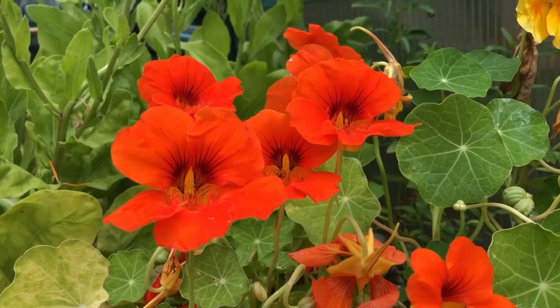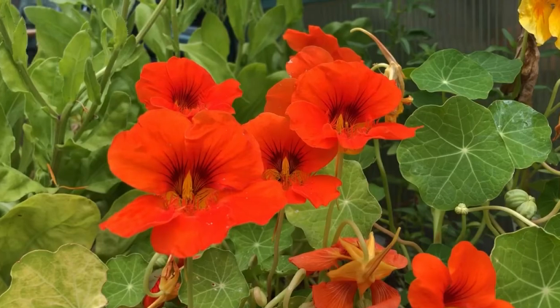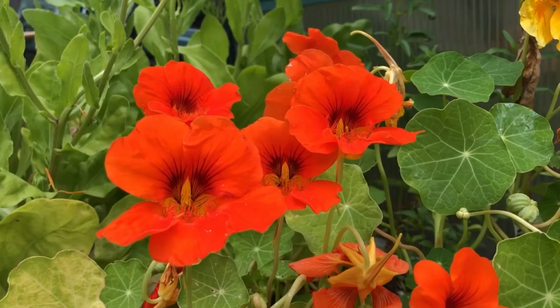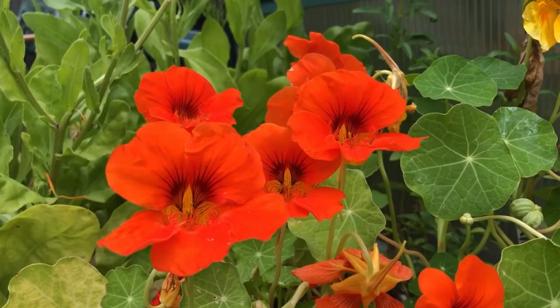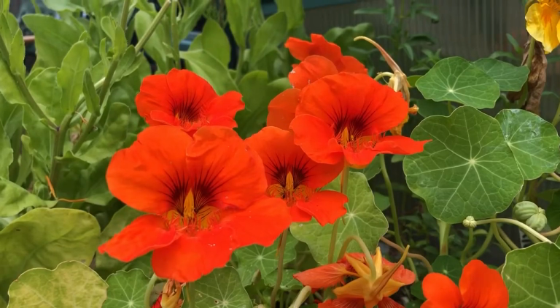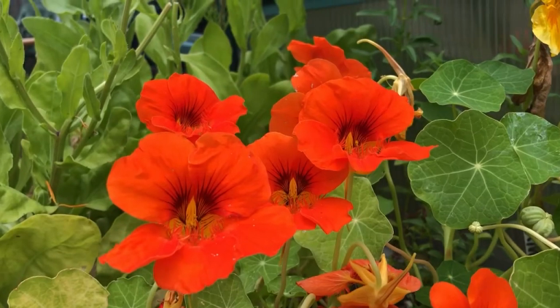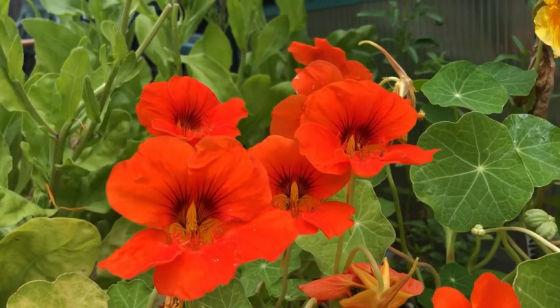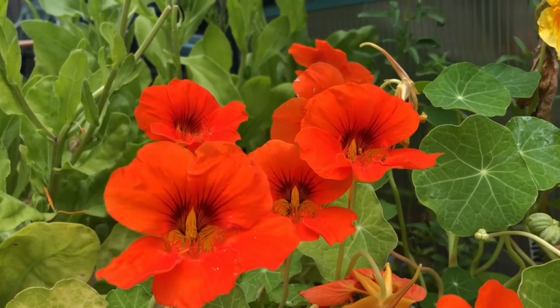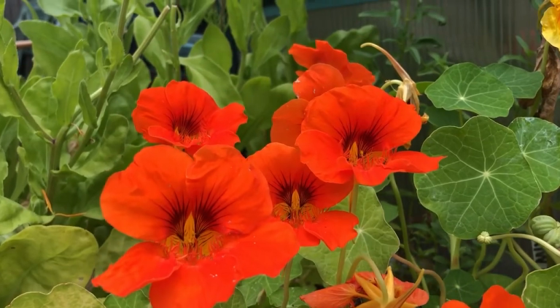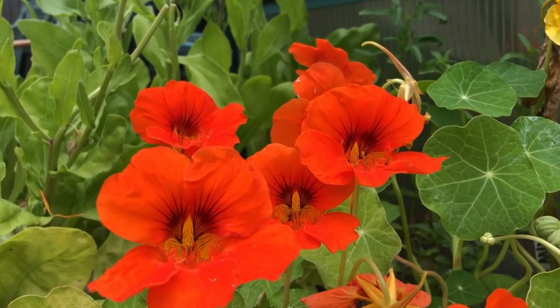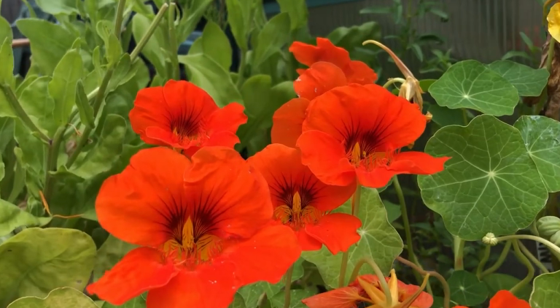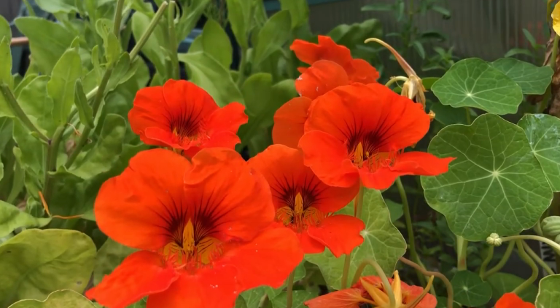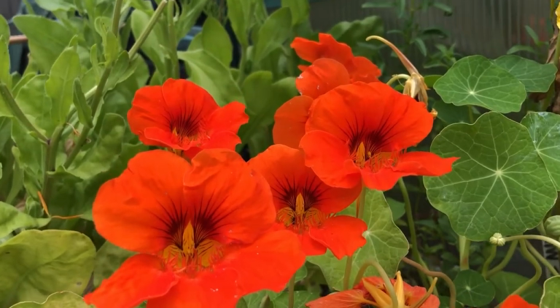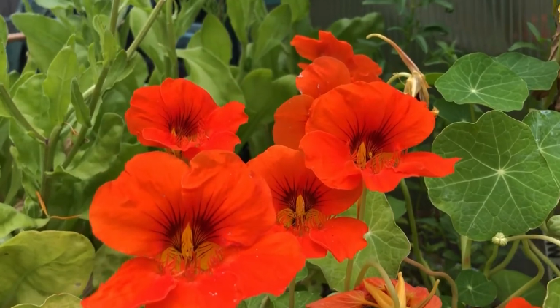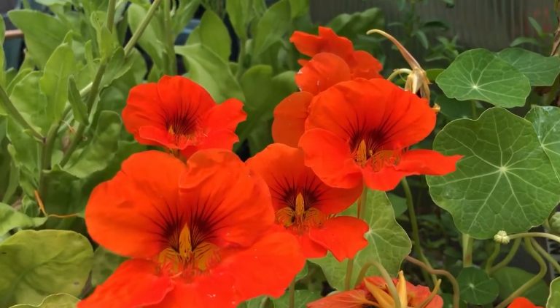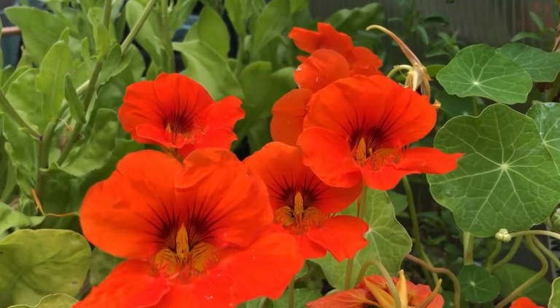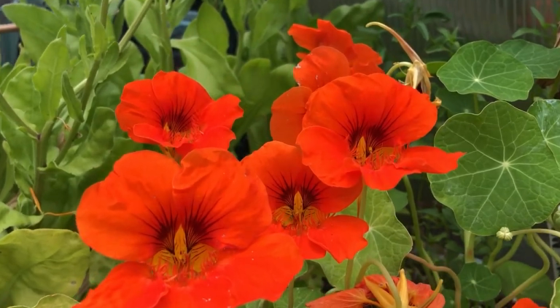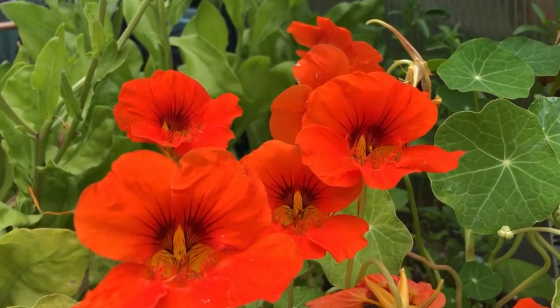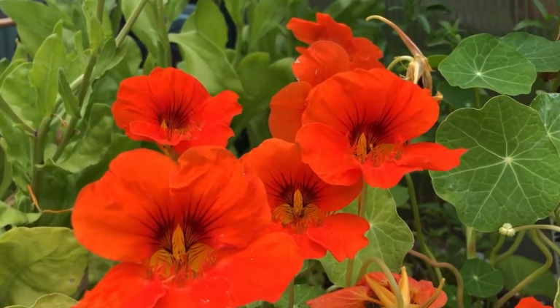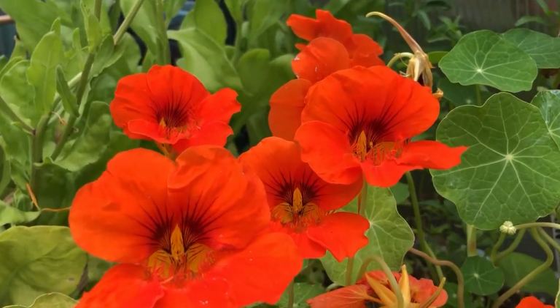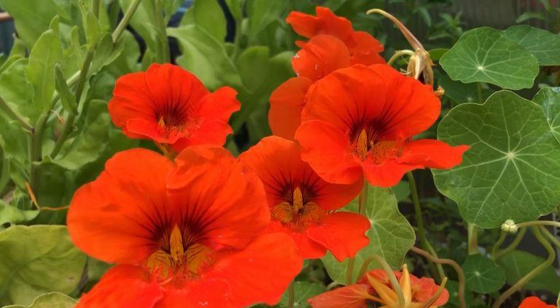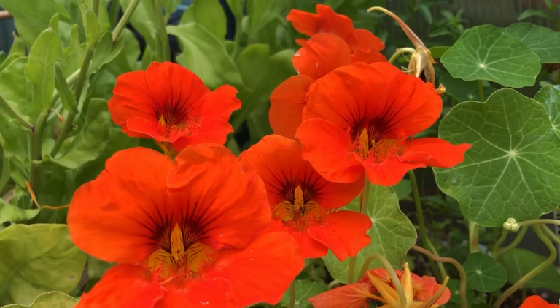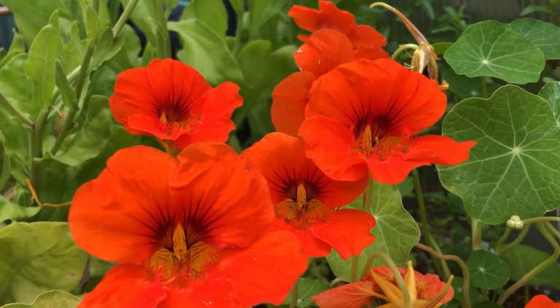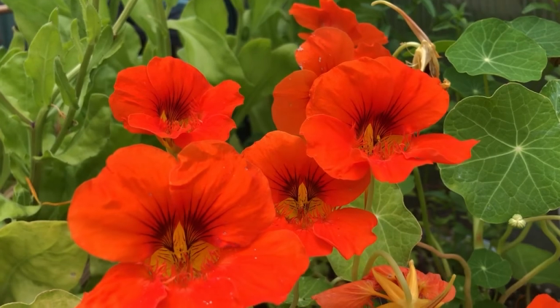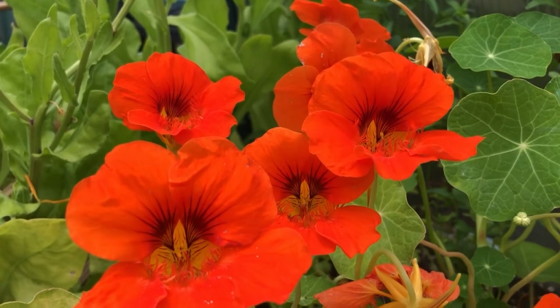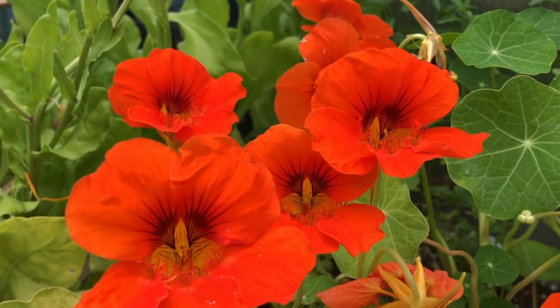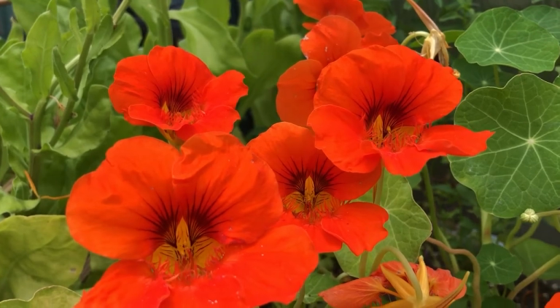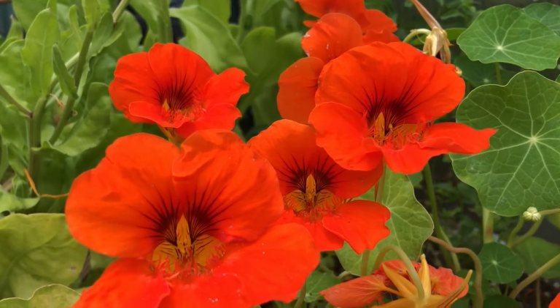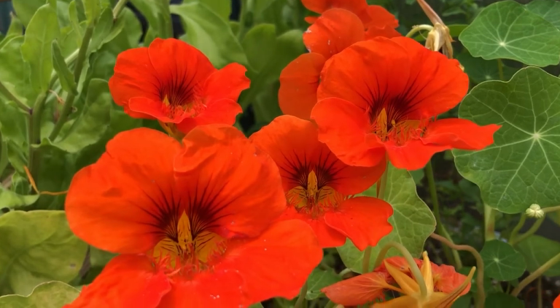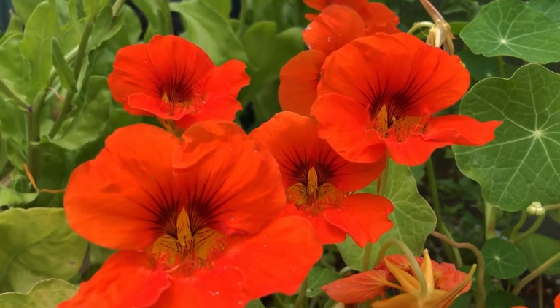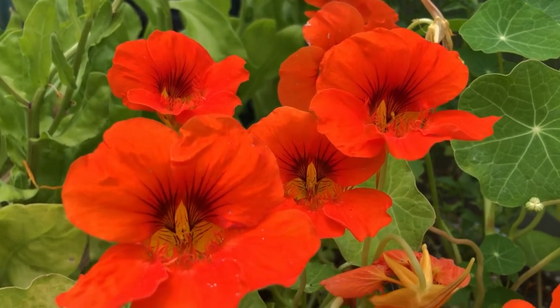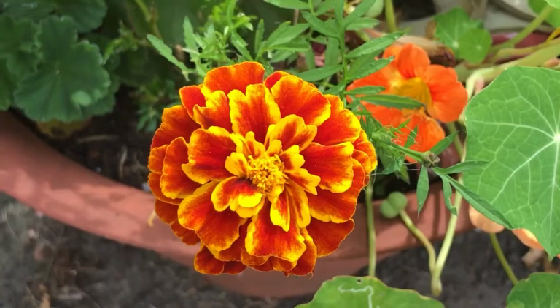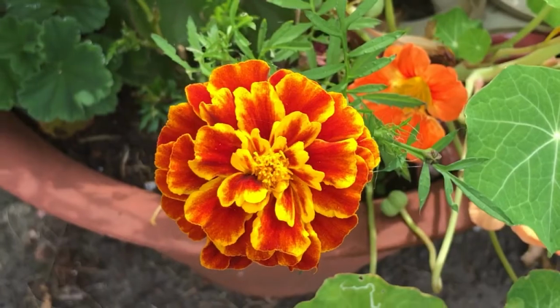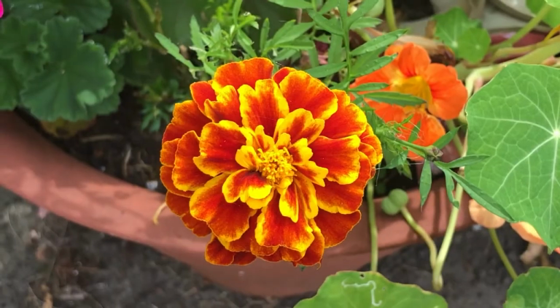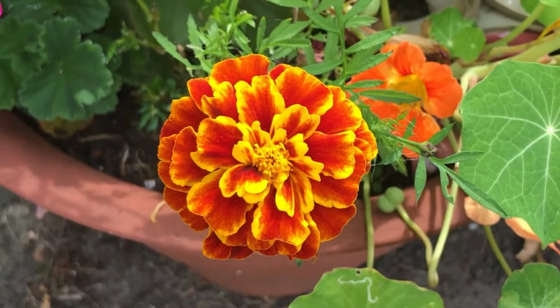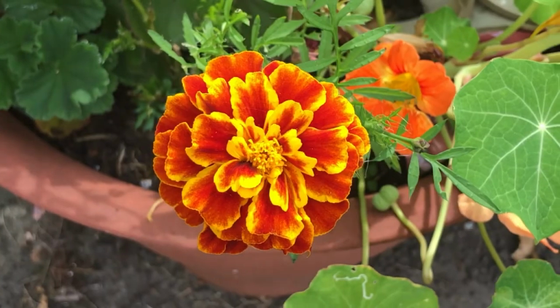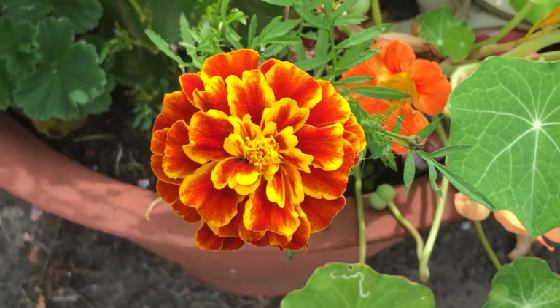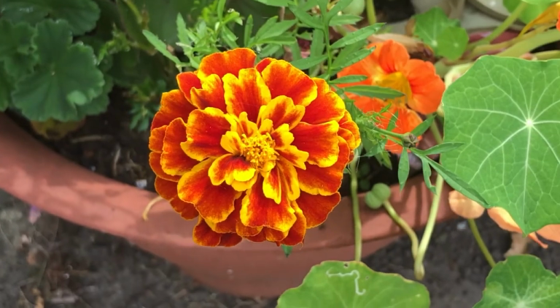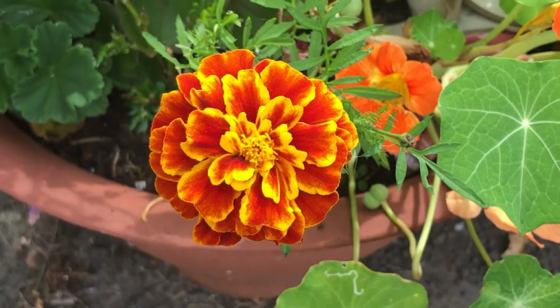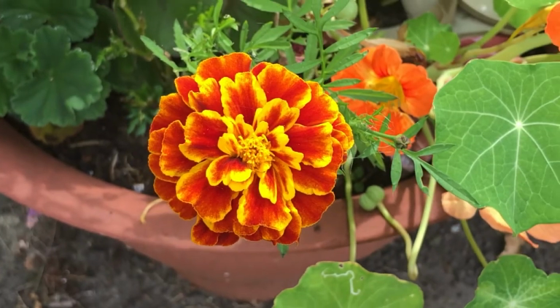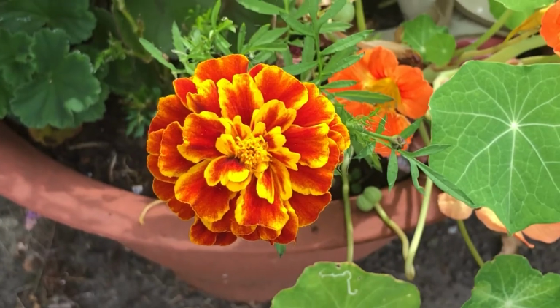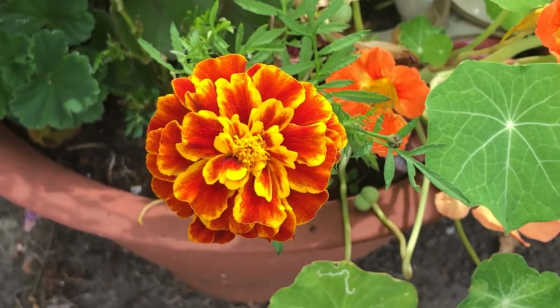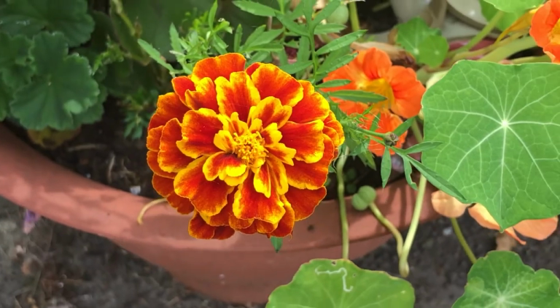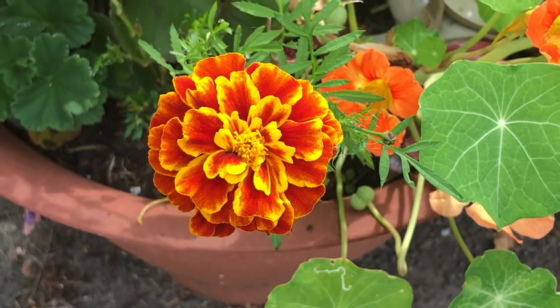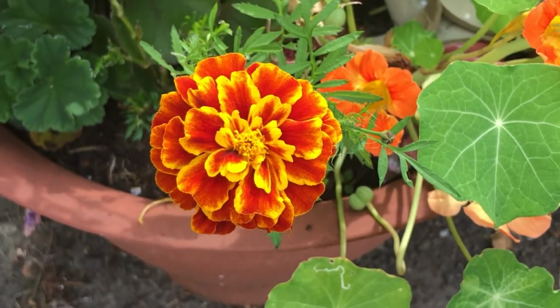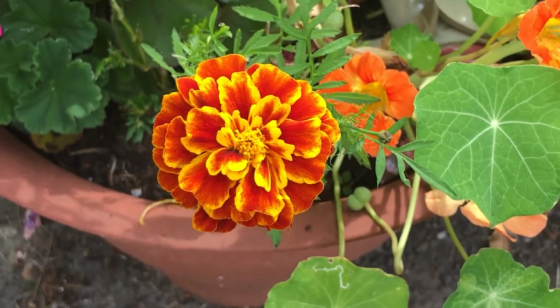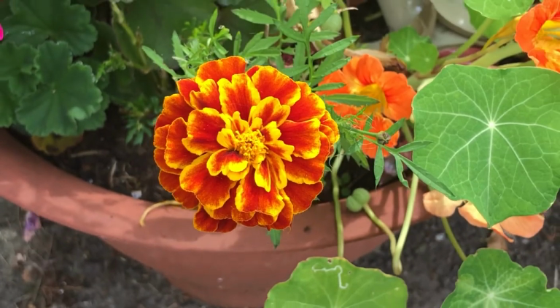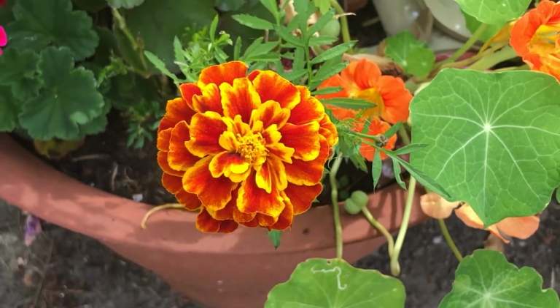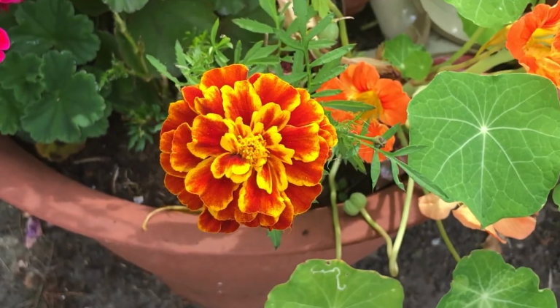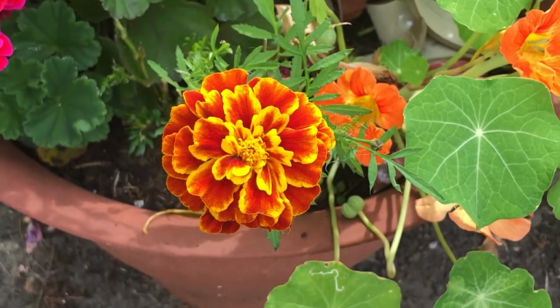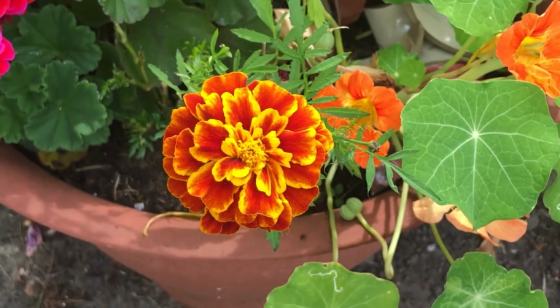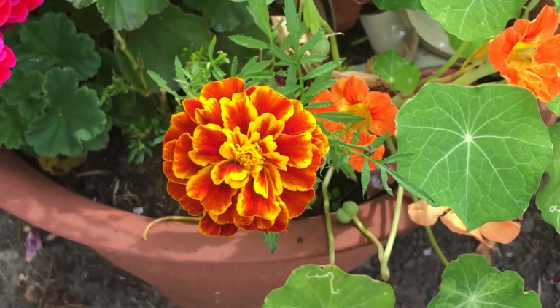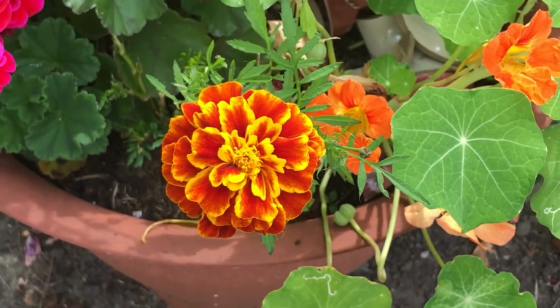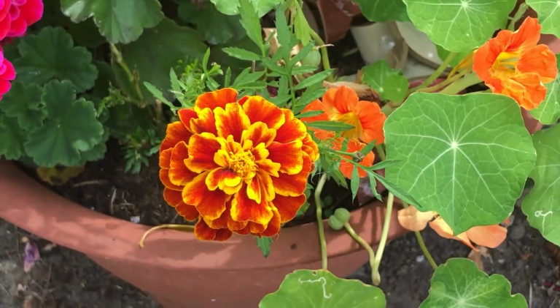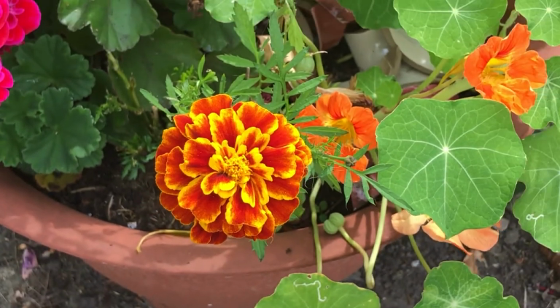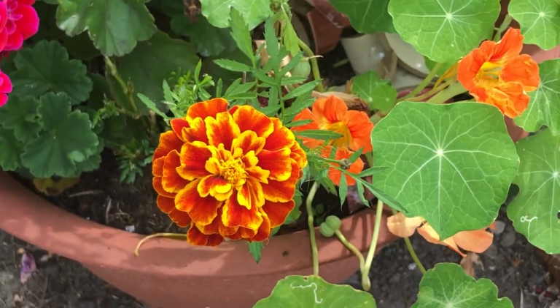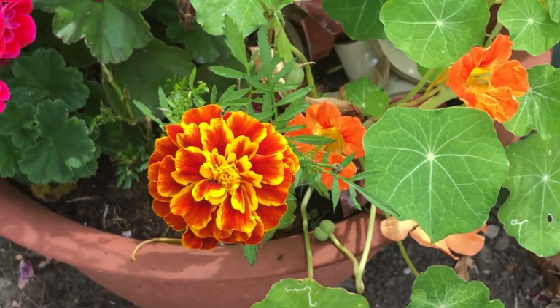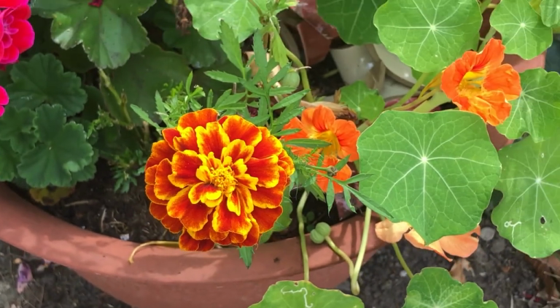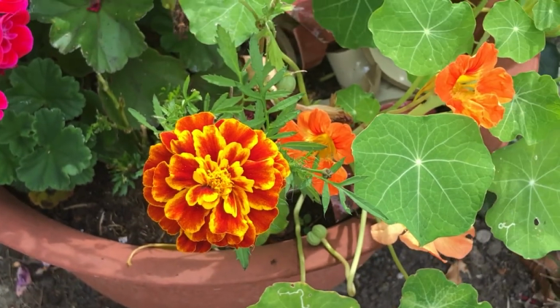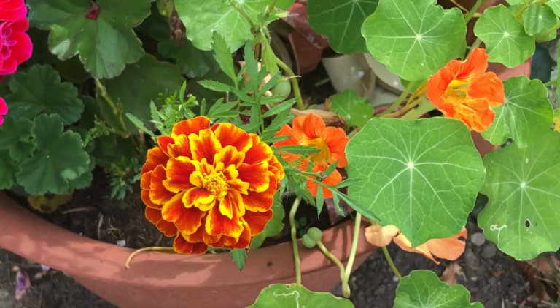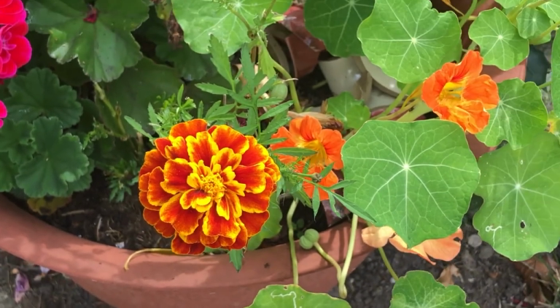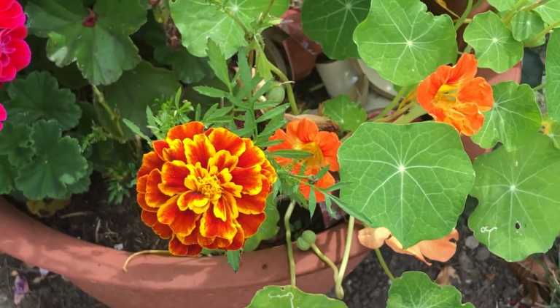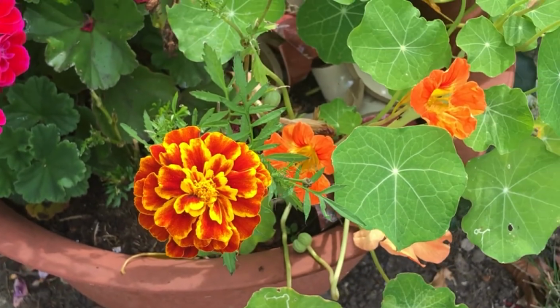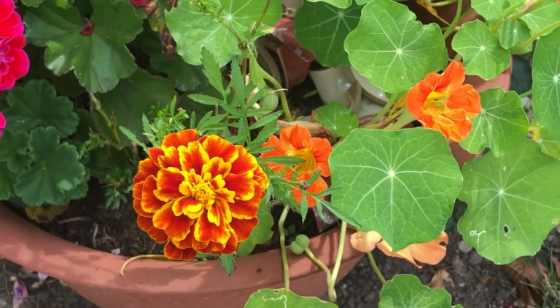You can even eat the flowers and the leaves — they make a really great spicy addition for salads, and they grow great in pots.